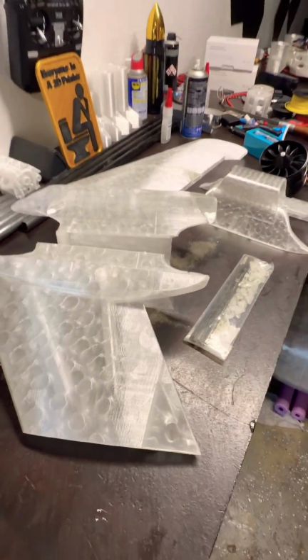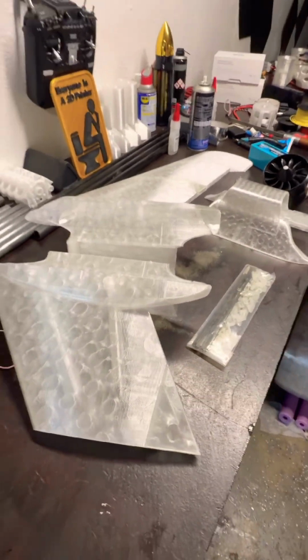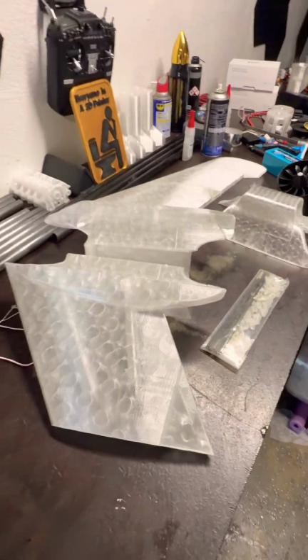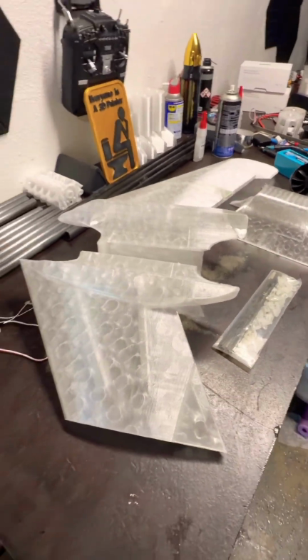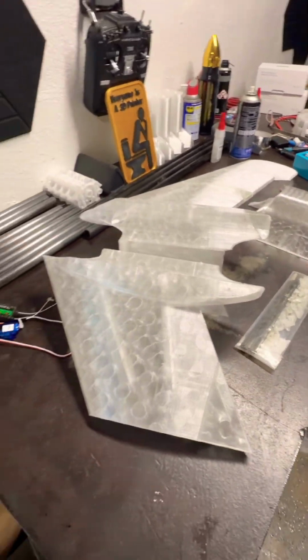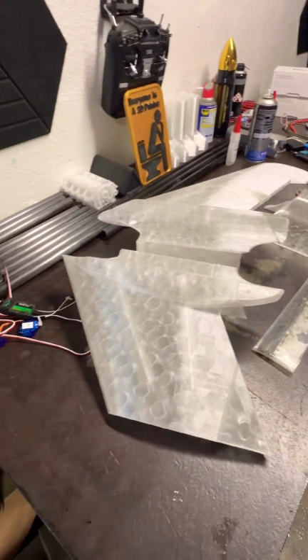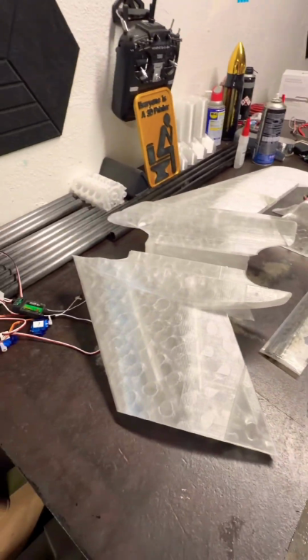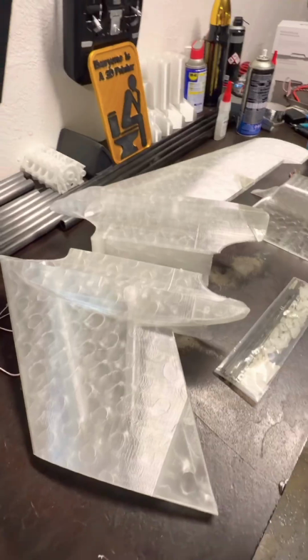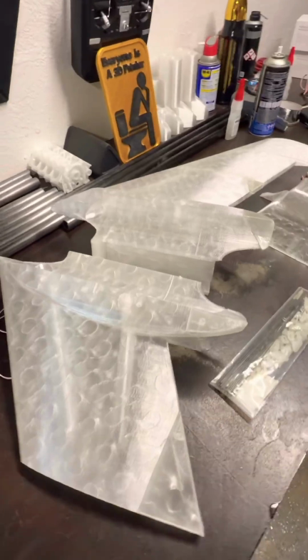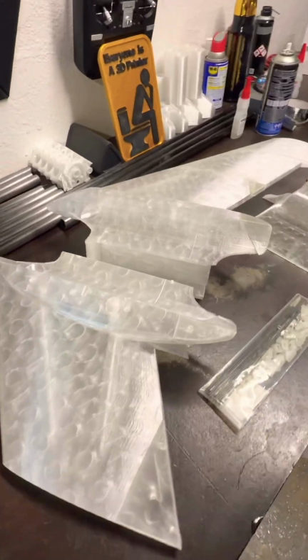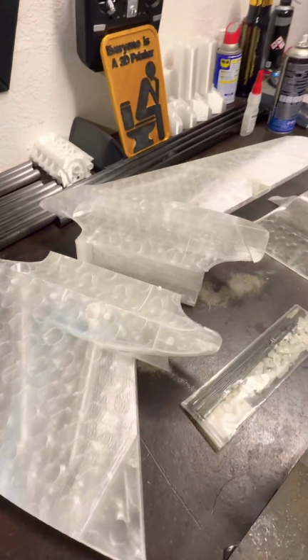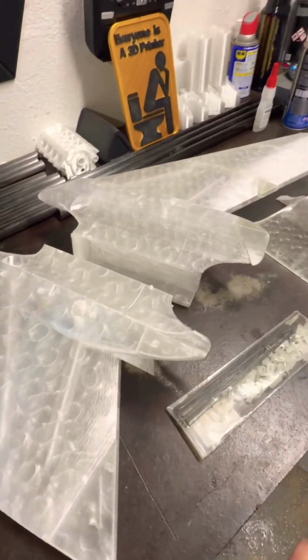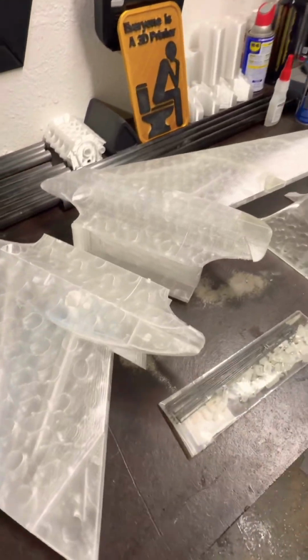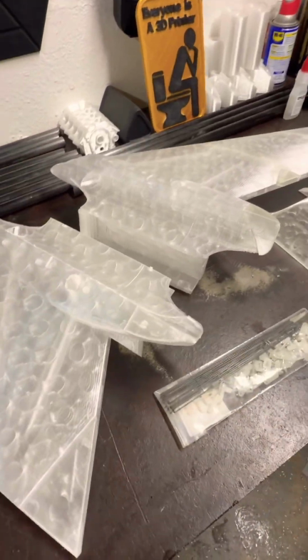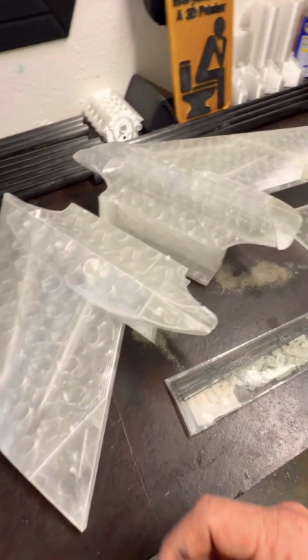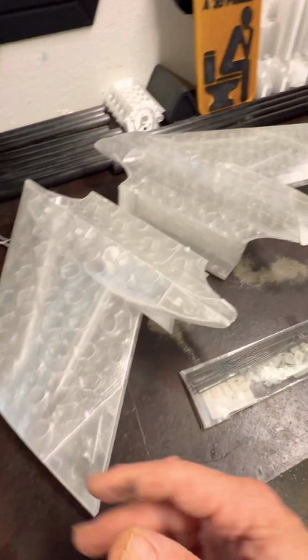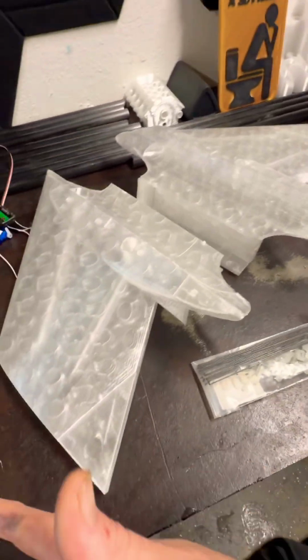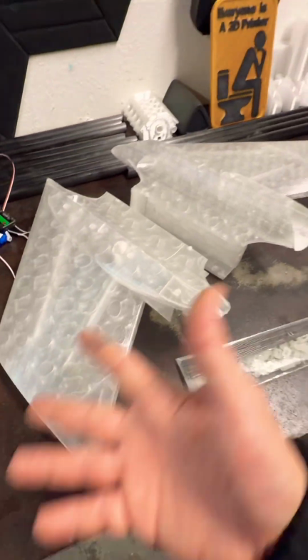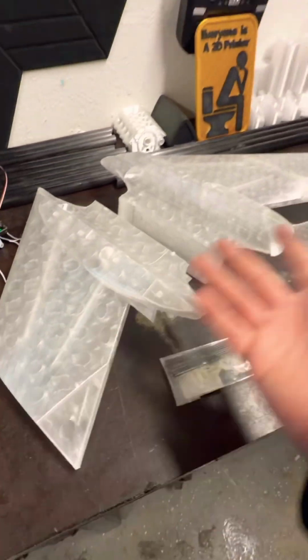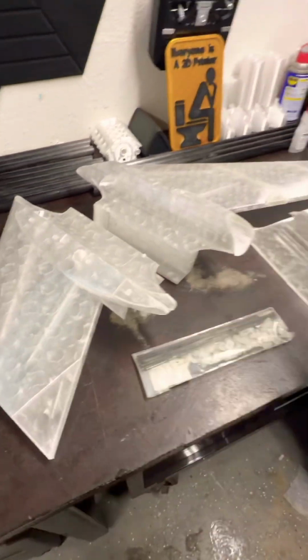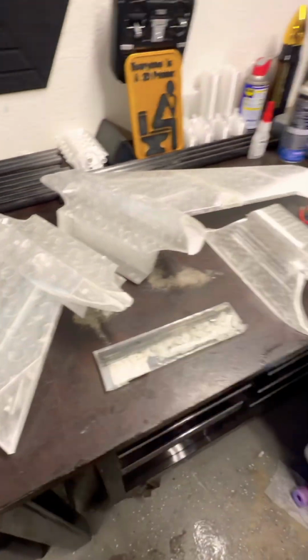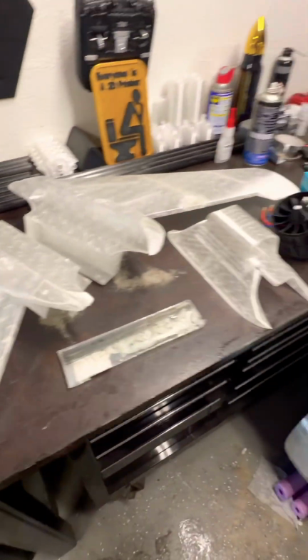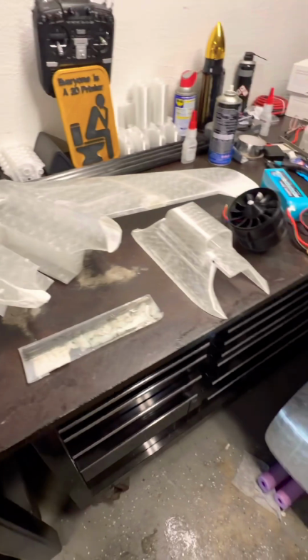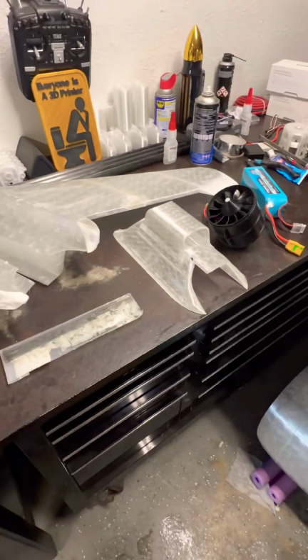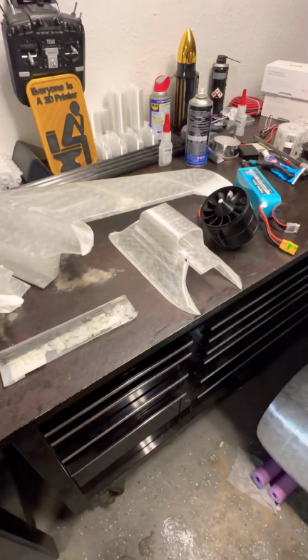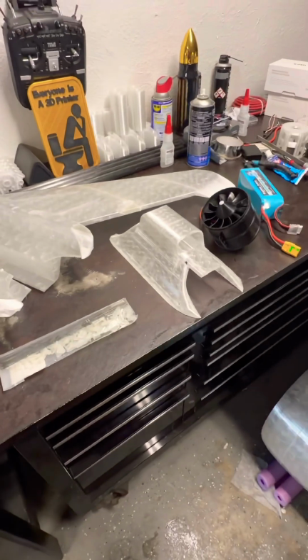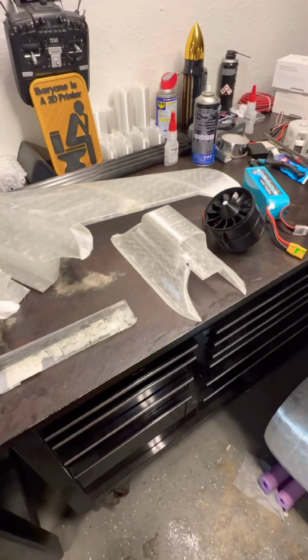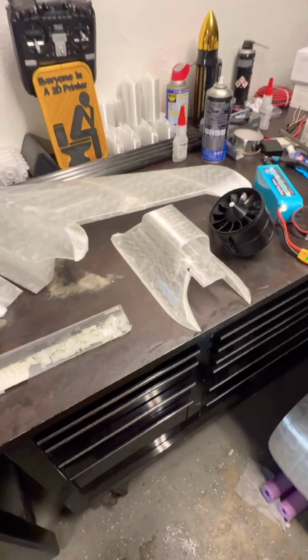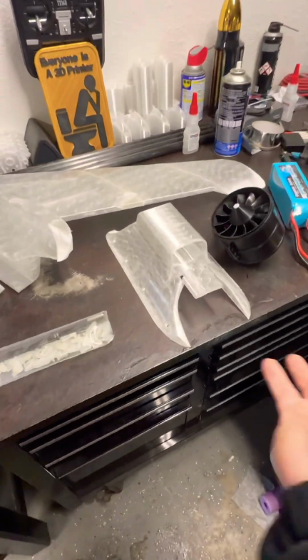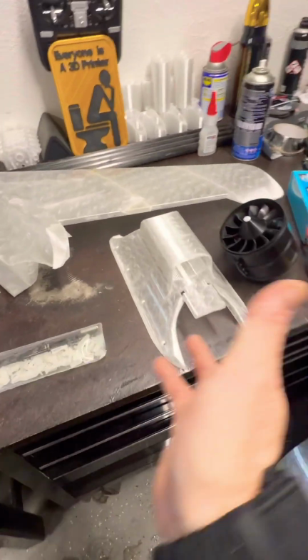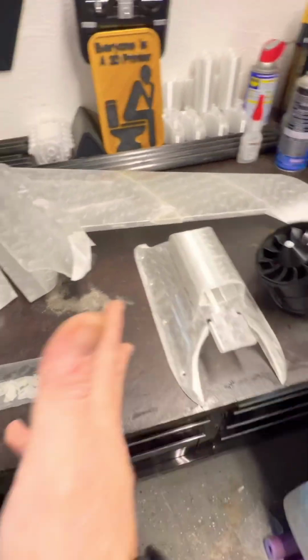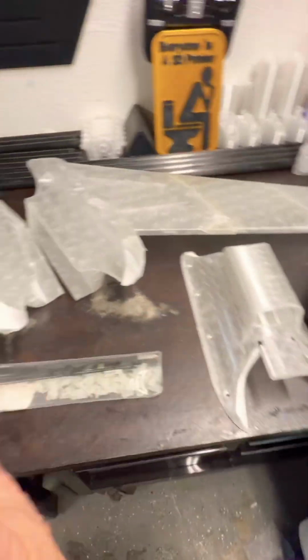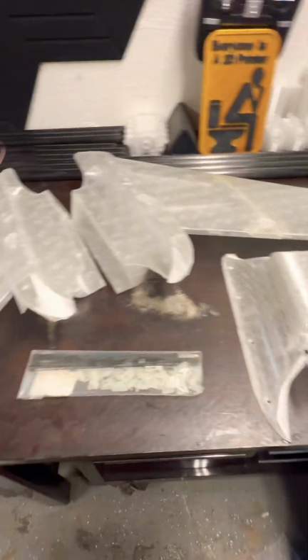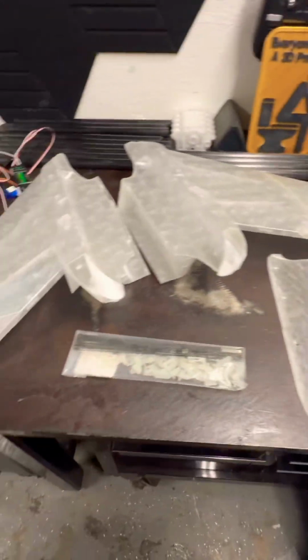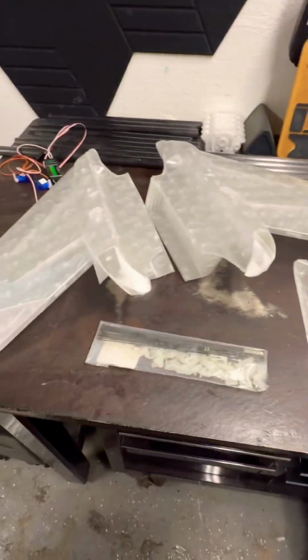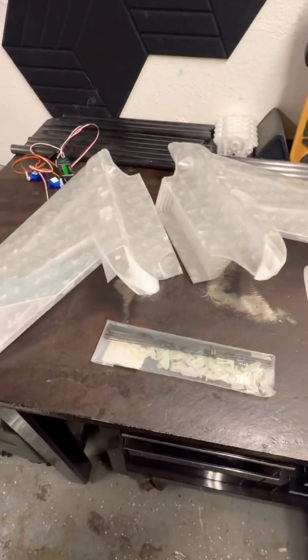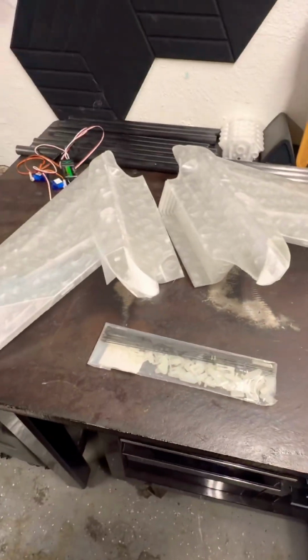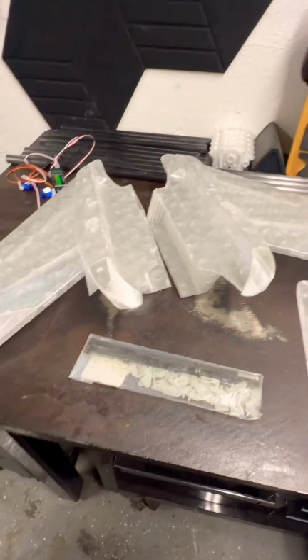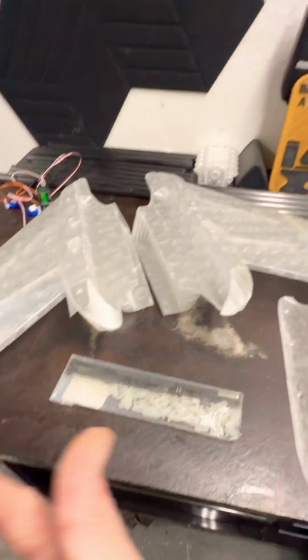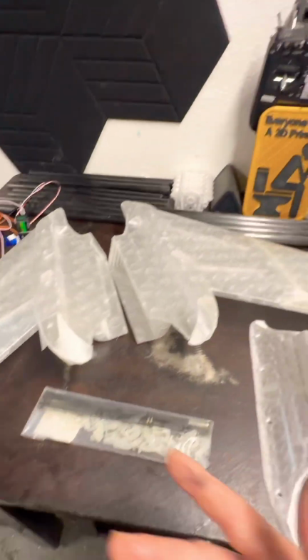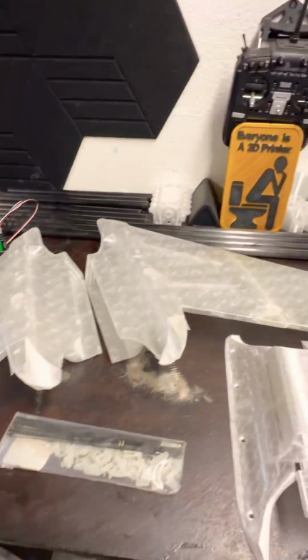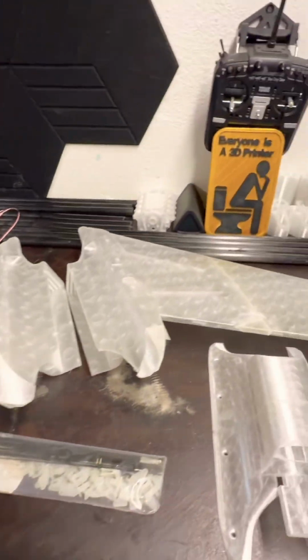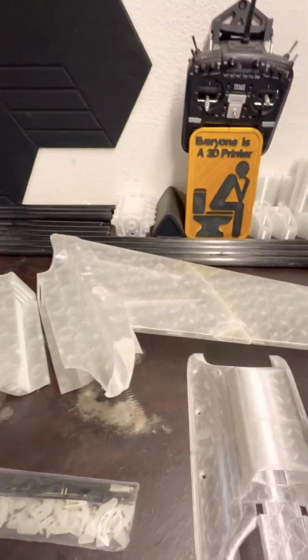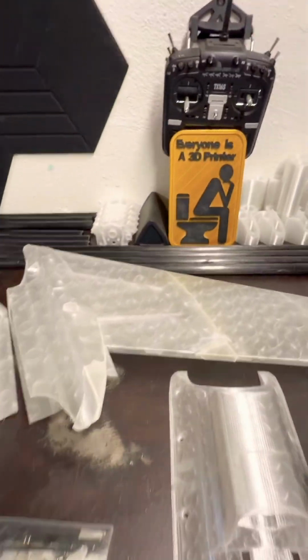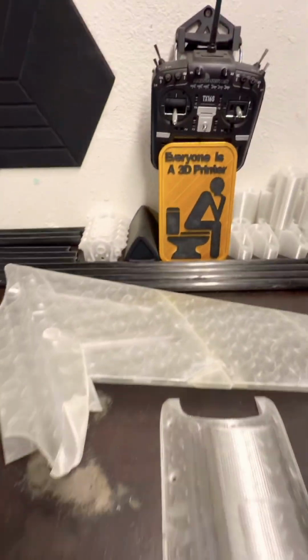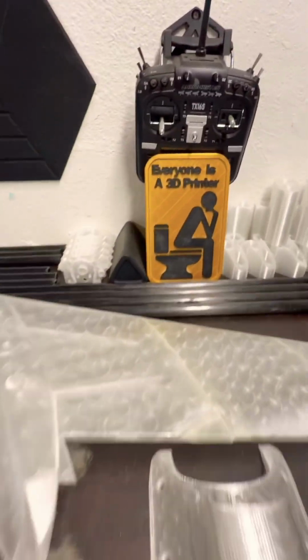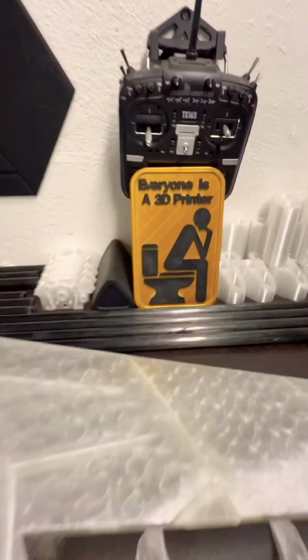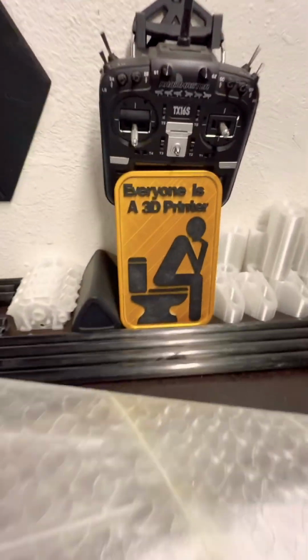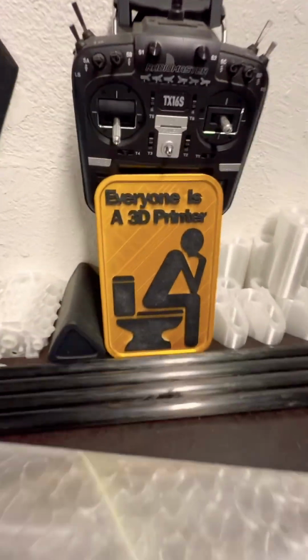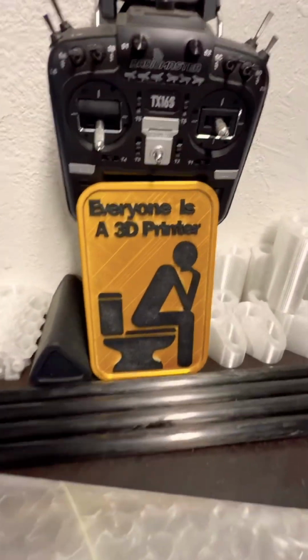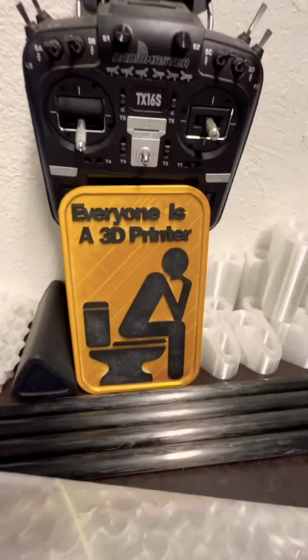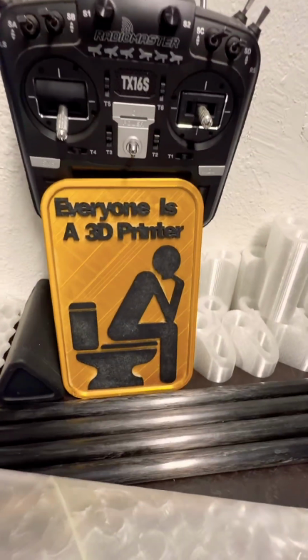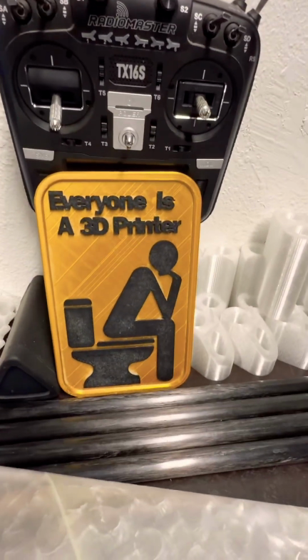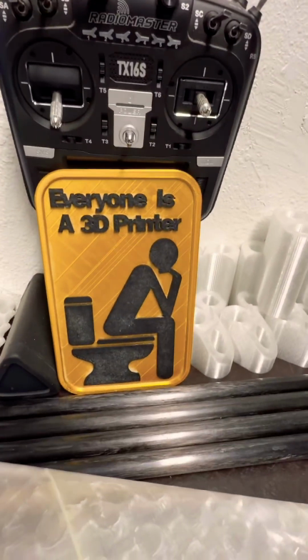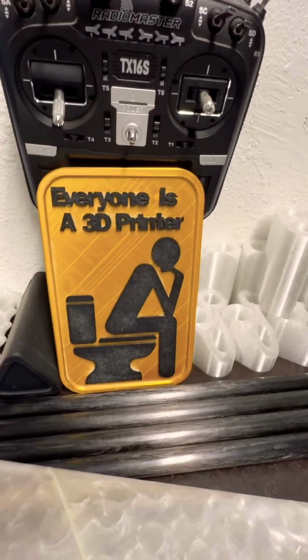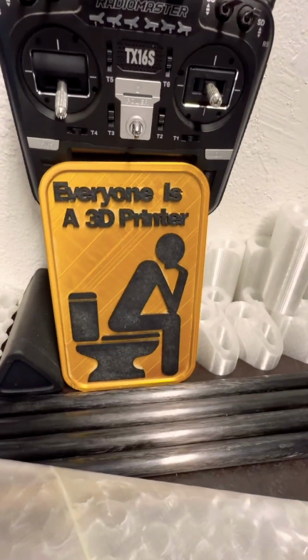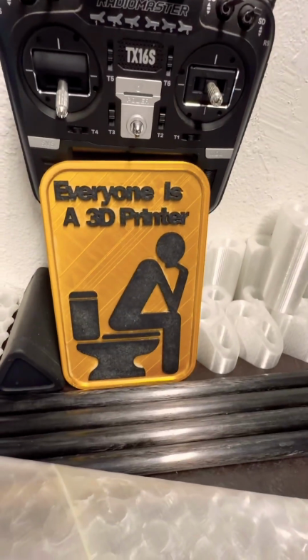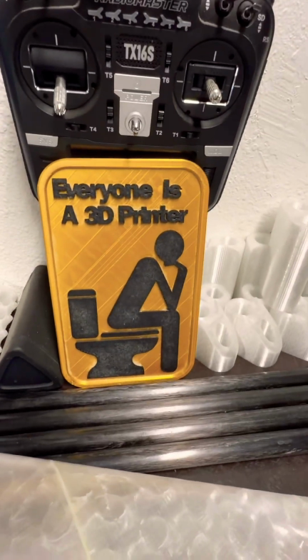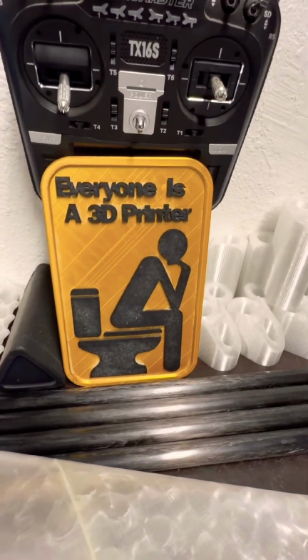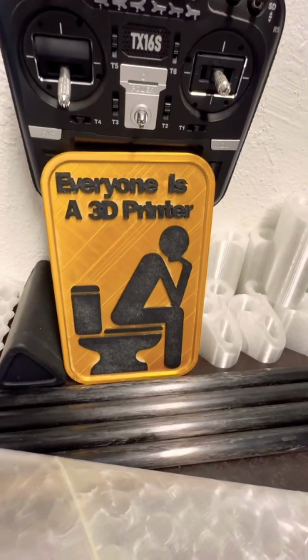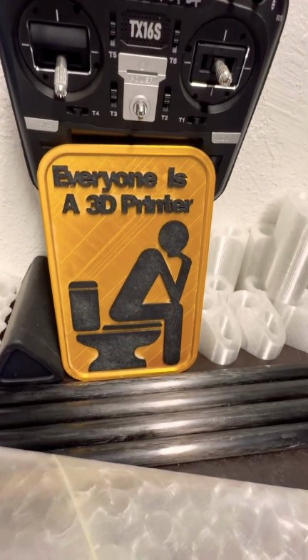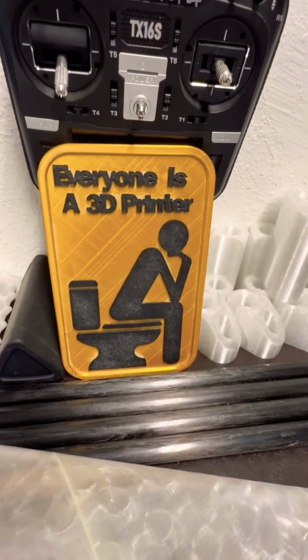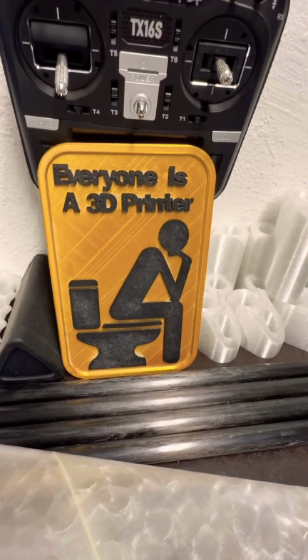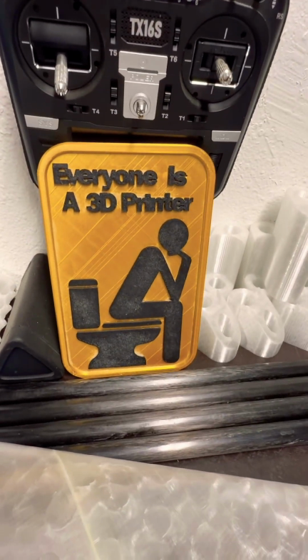So just wanted to give you a quick update on the 90 millimeter EDF. And don't forget, everyone's a 3D printer.